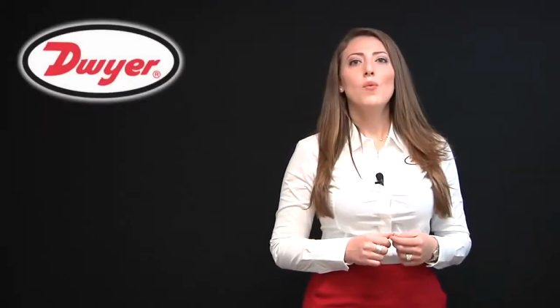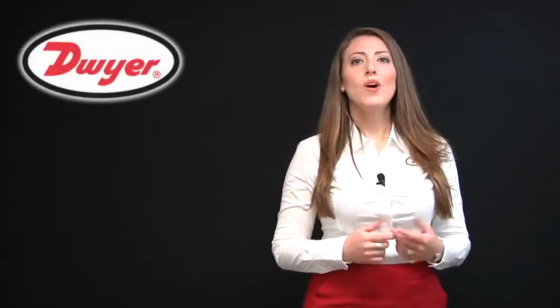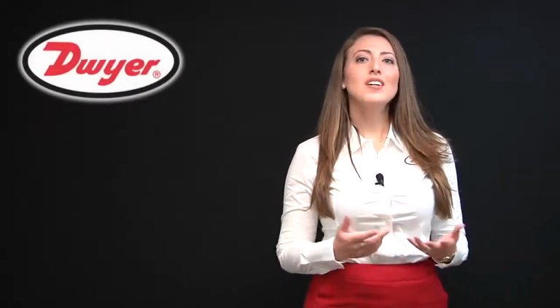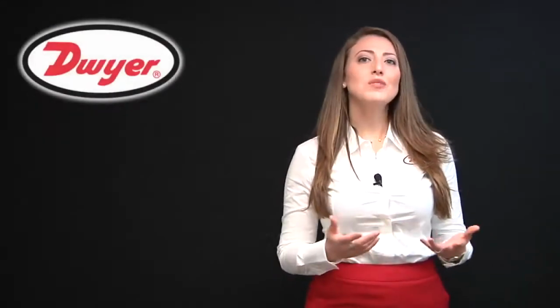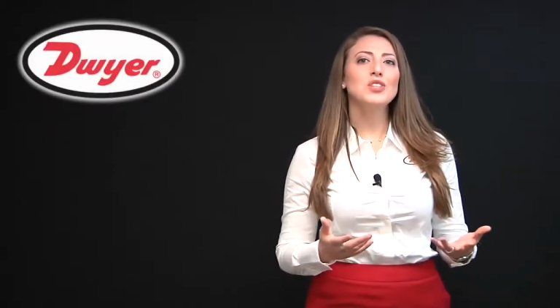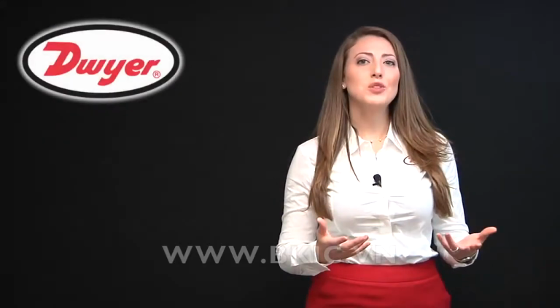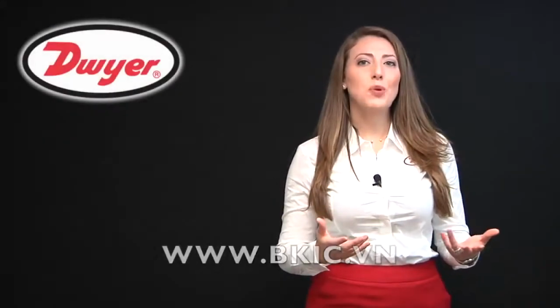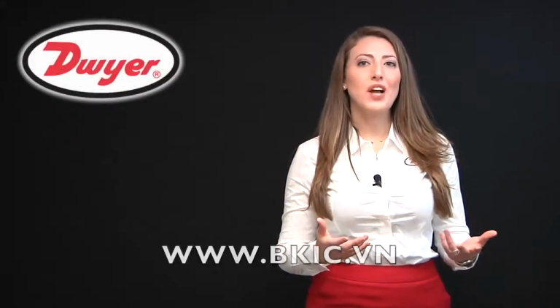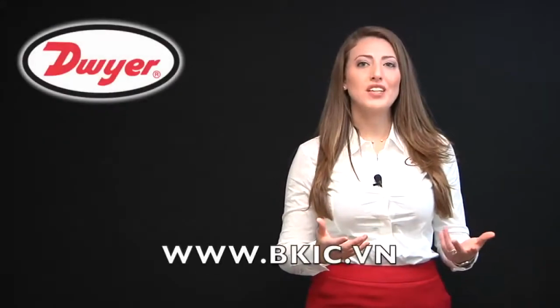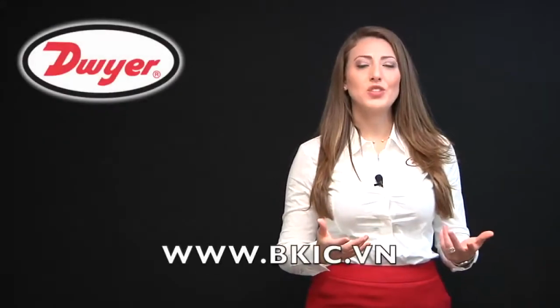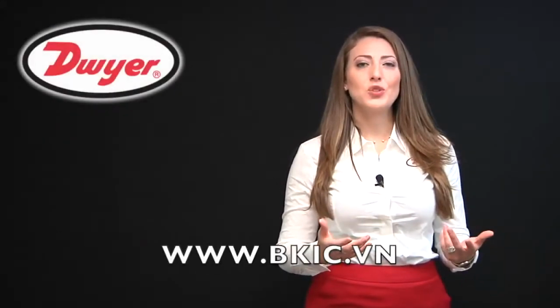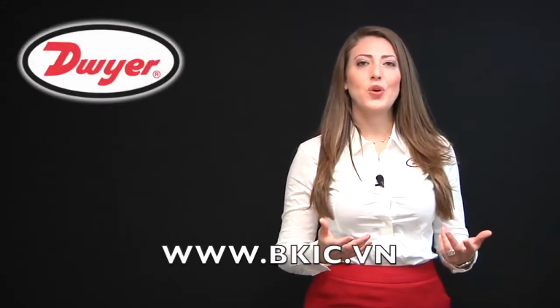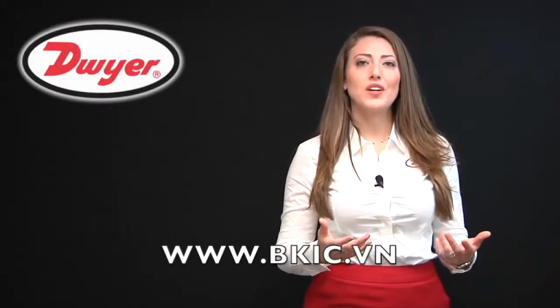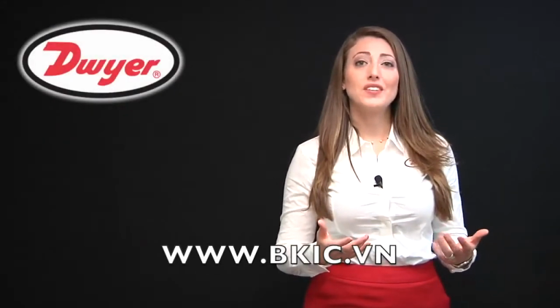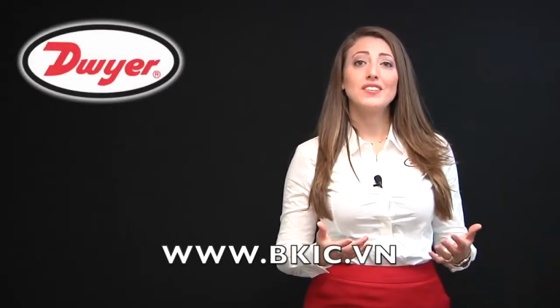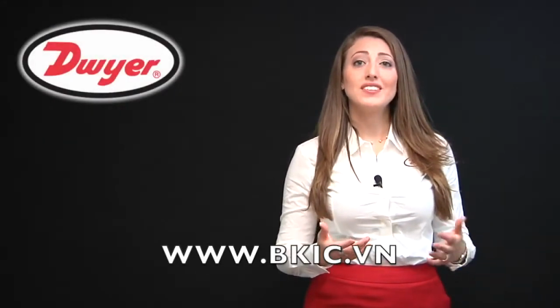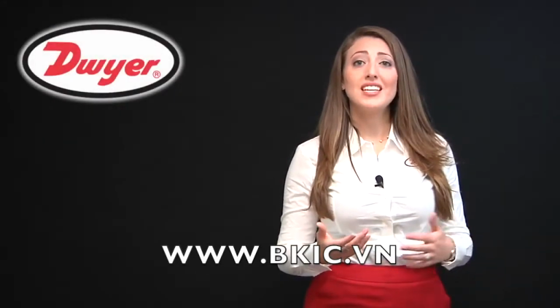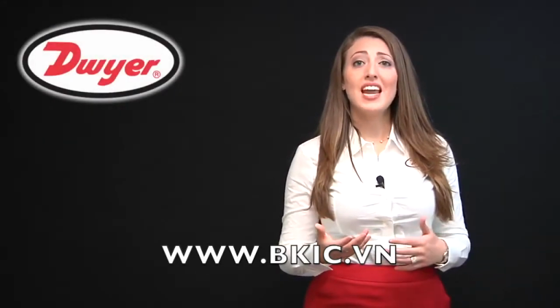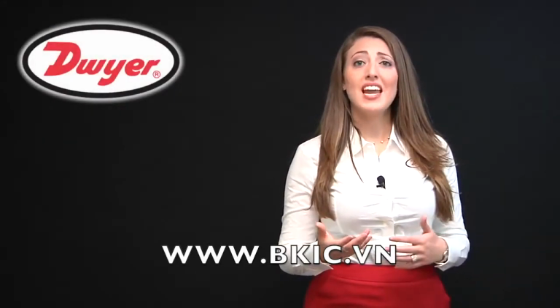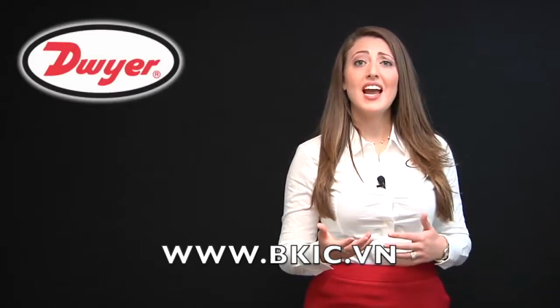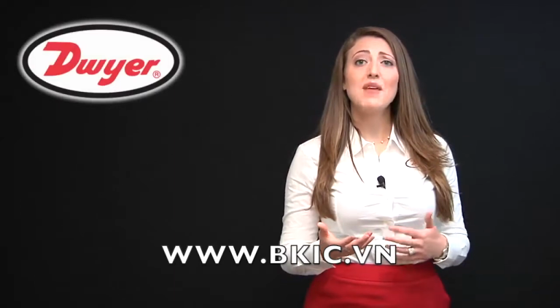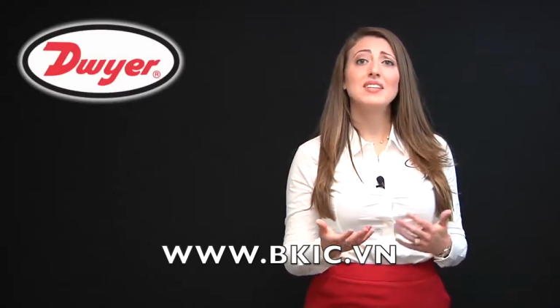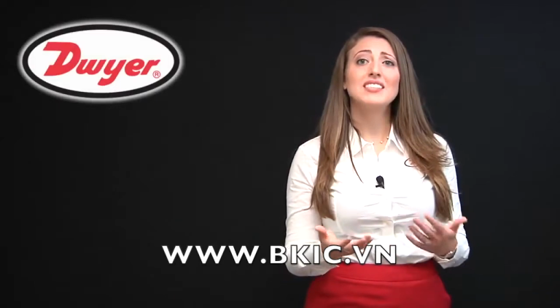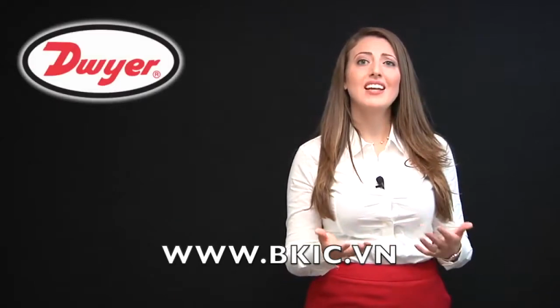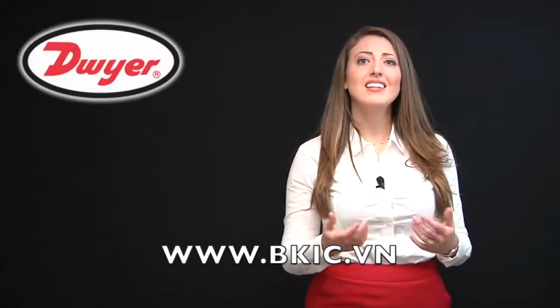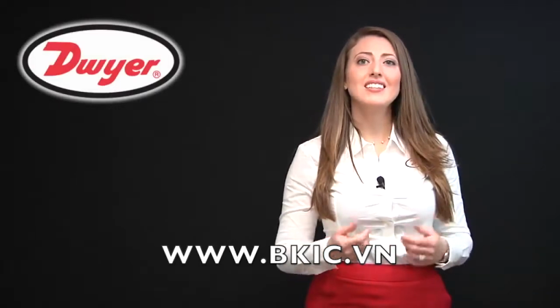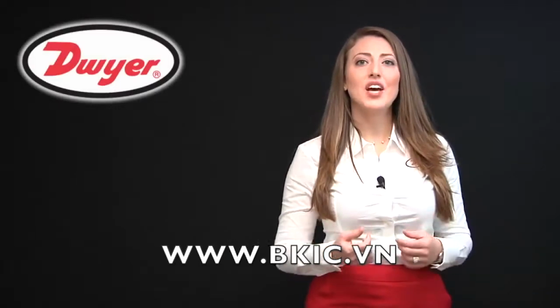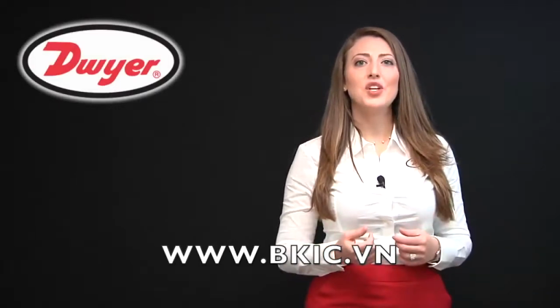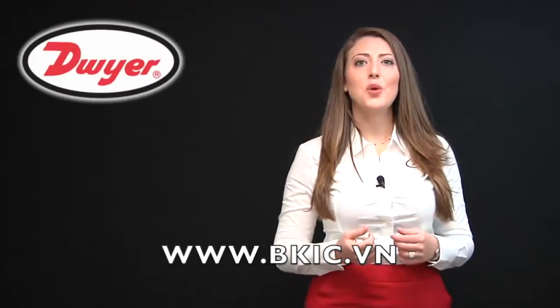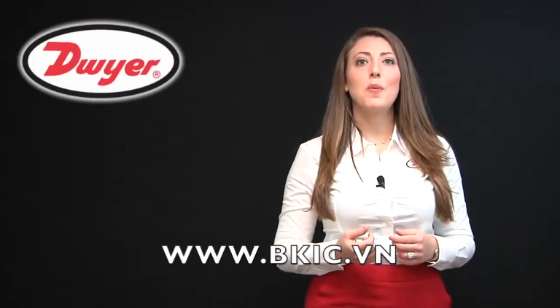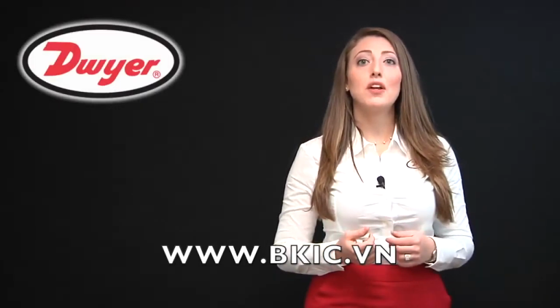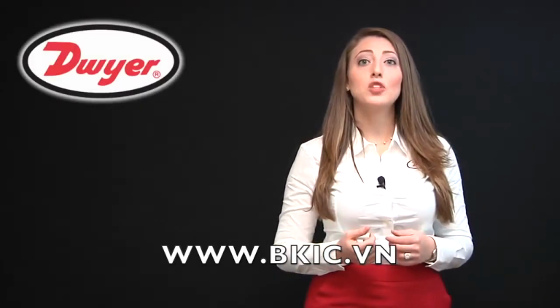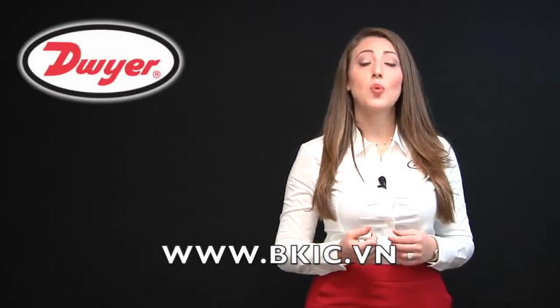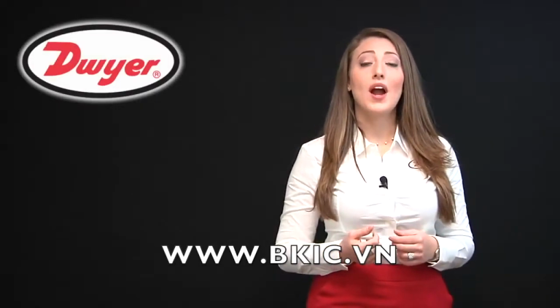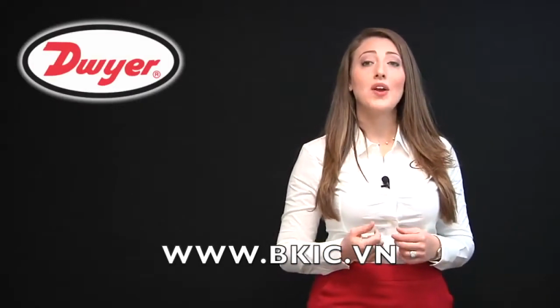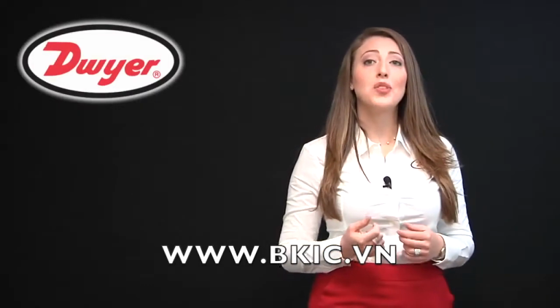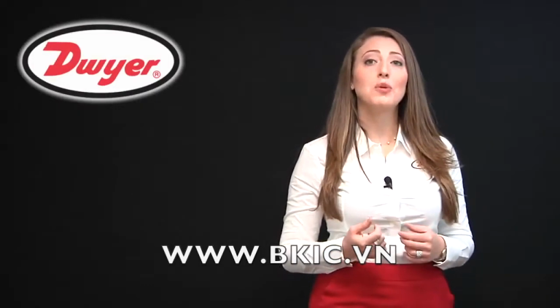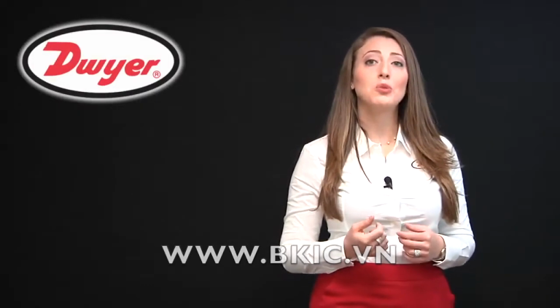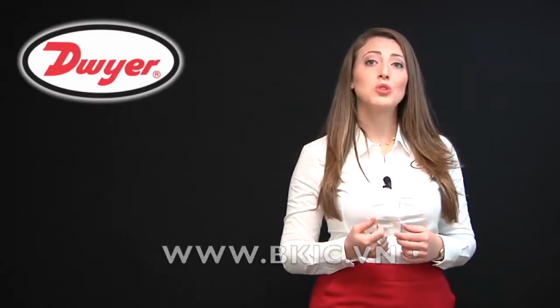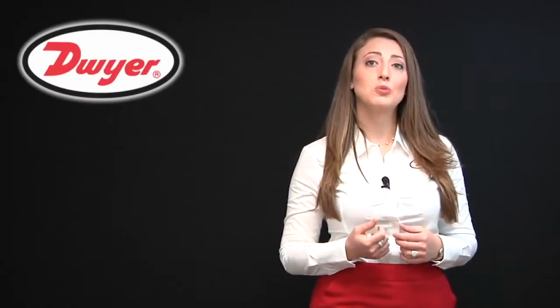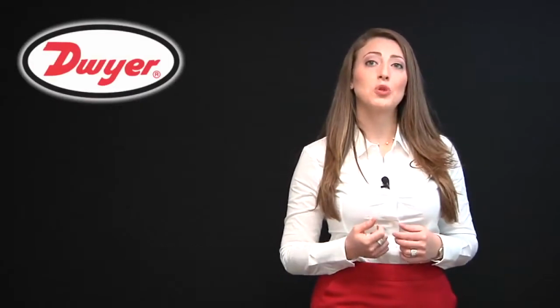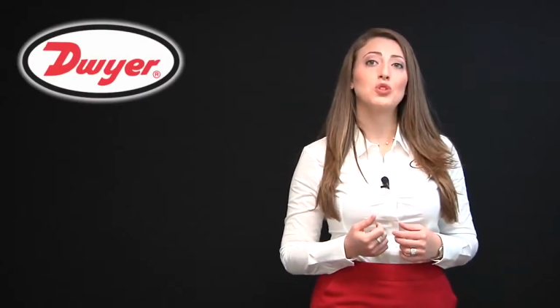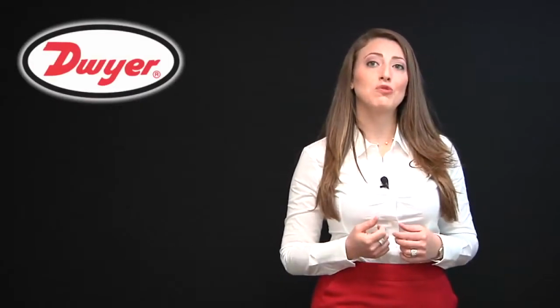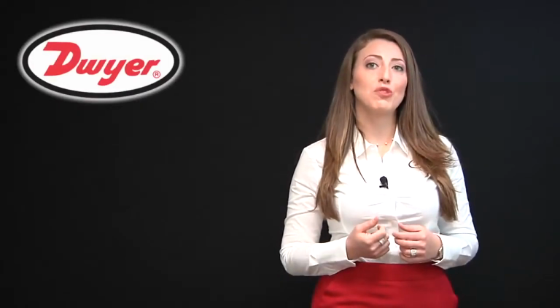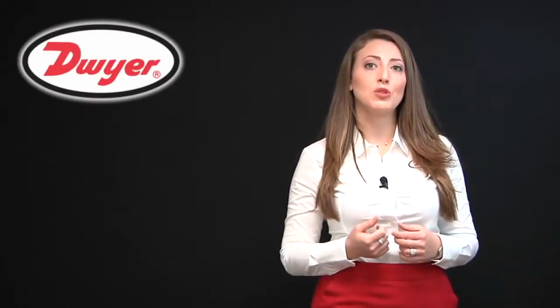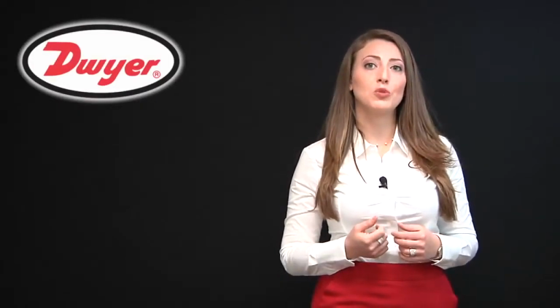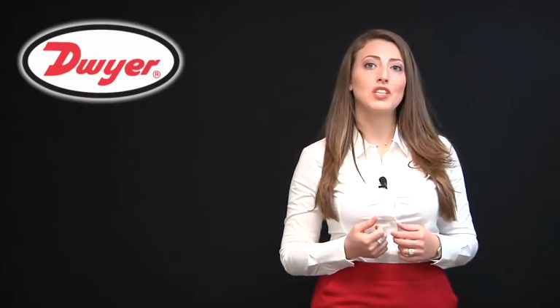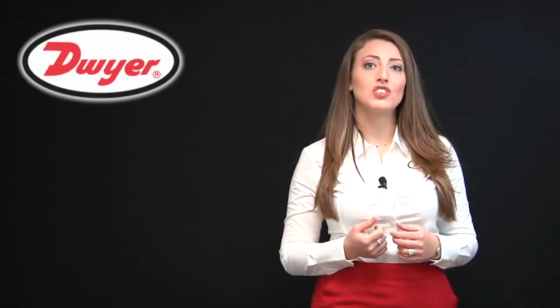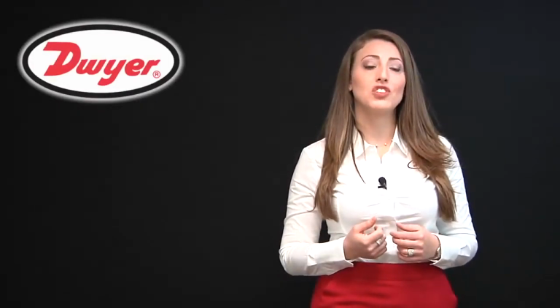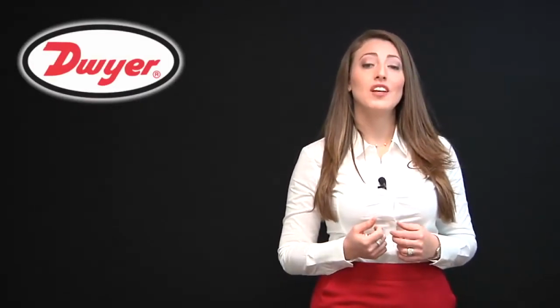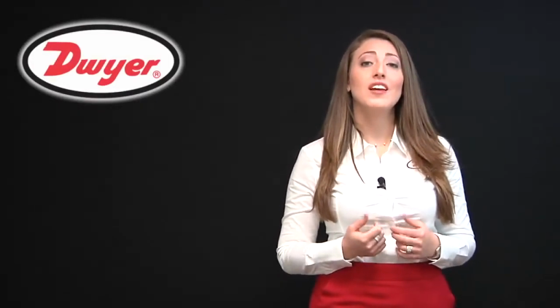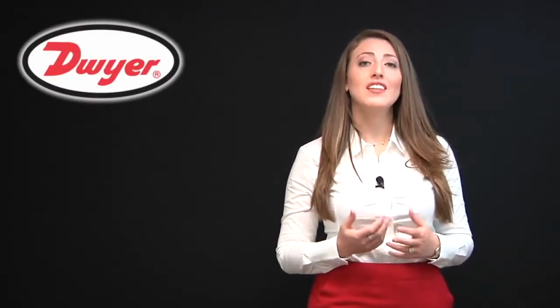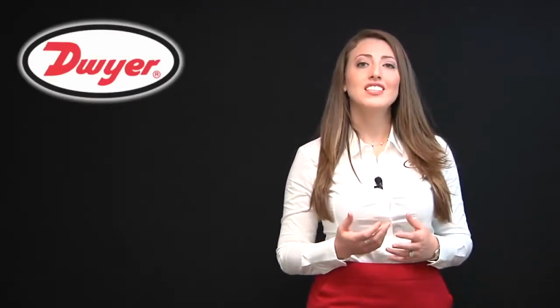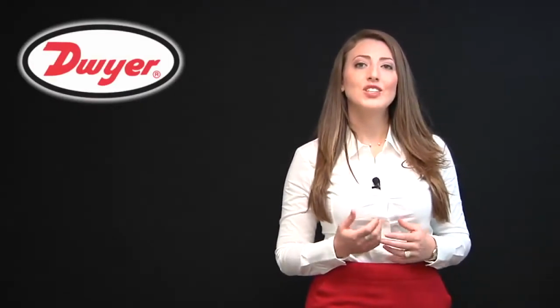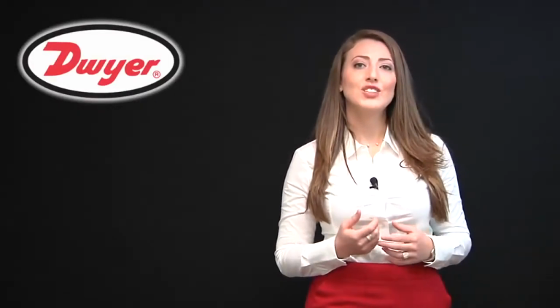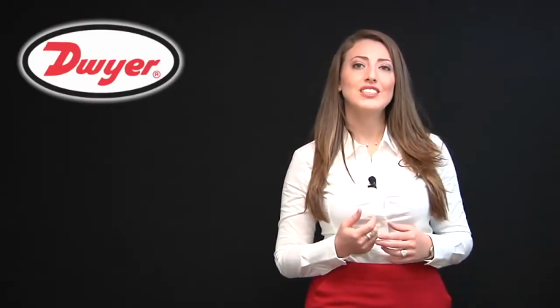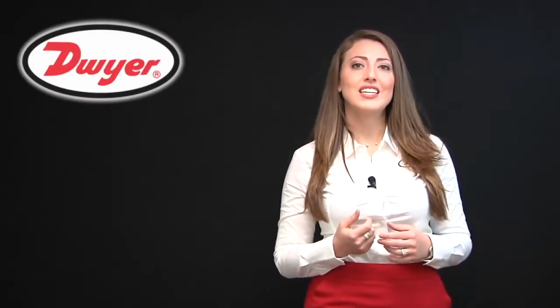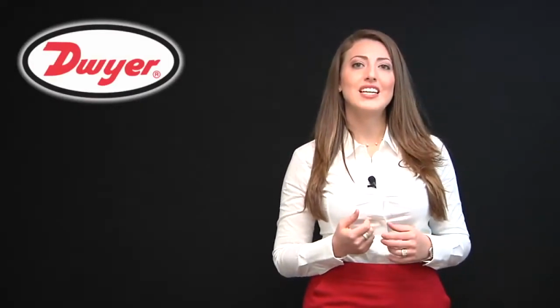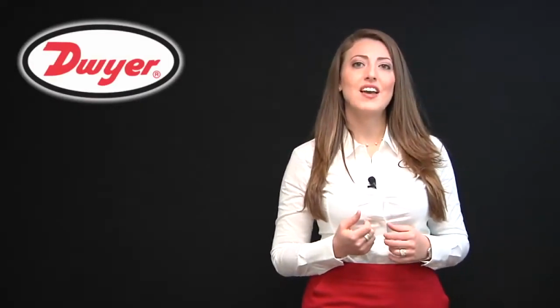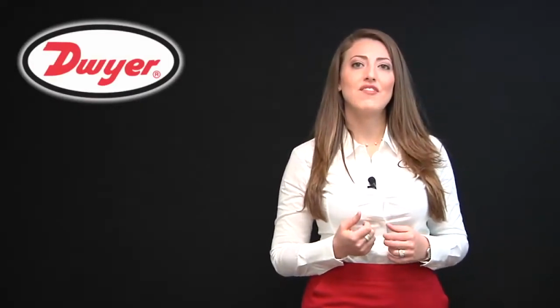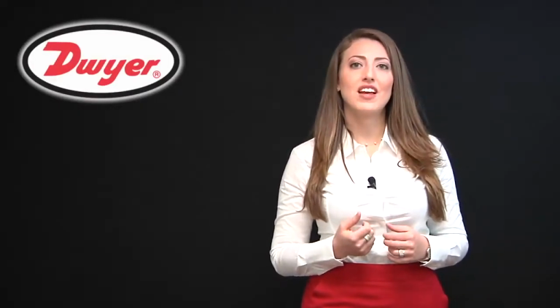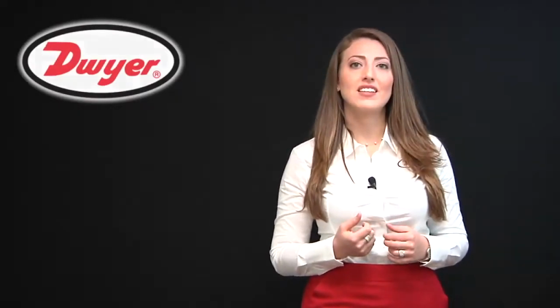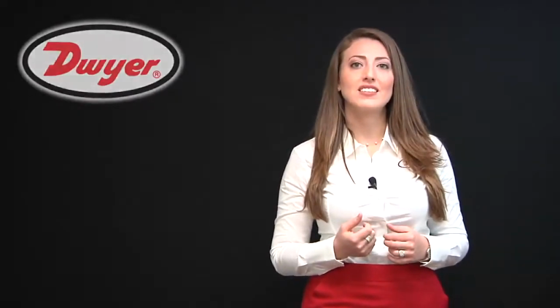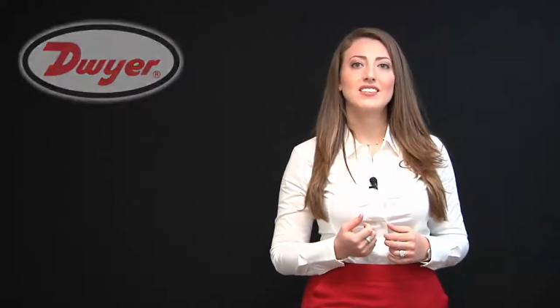Welcome to this product tutorial. Today, I'm excited to tell you about our Dwyer Thermal Dispersion Flow Switch, the Series TDFS.